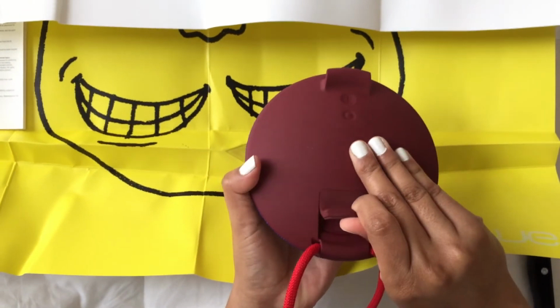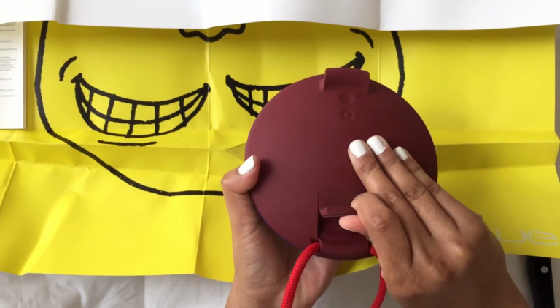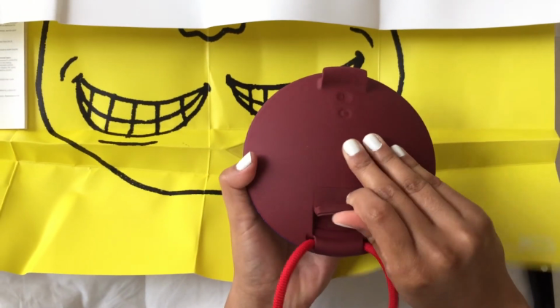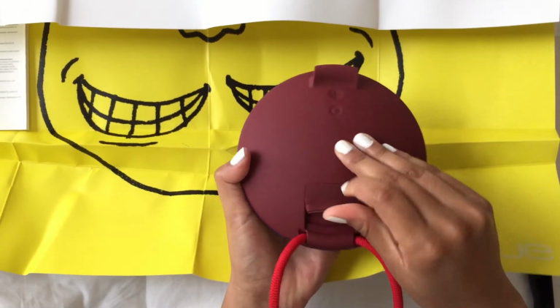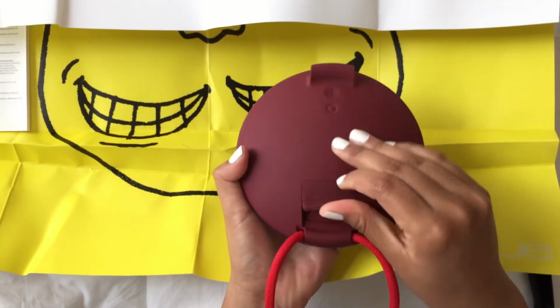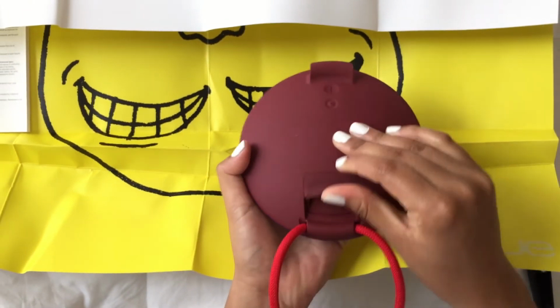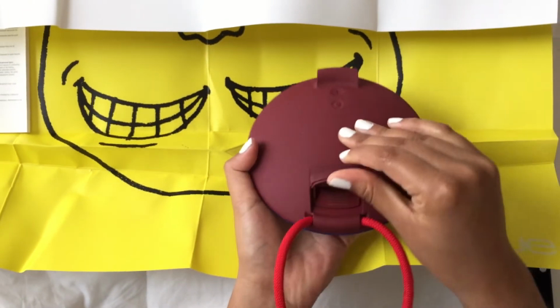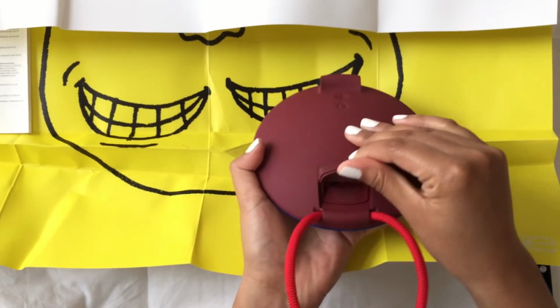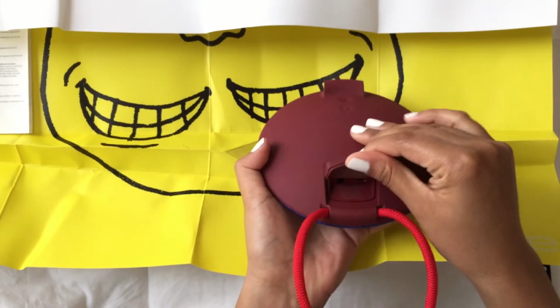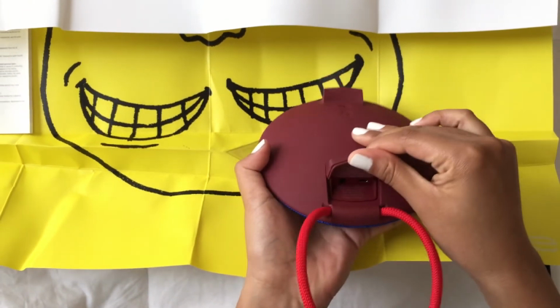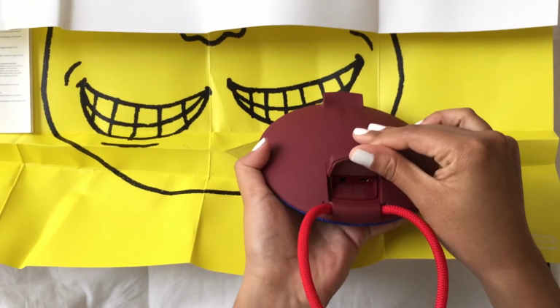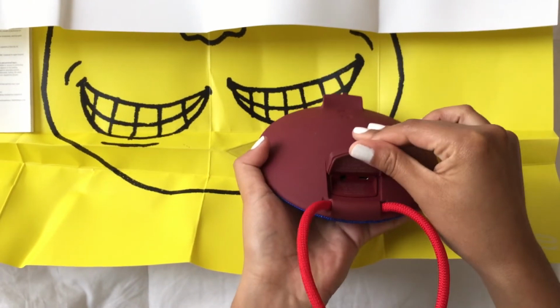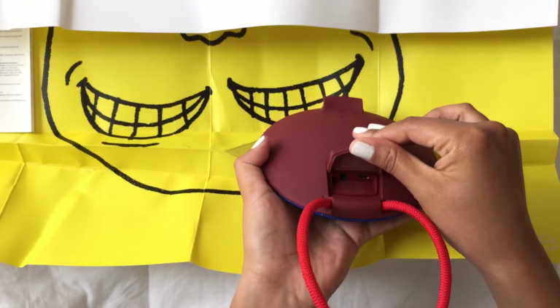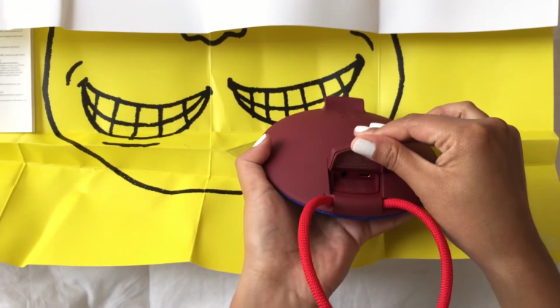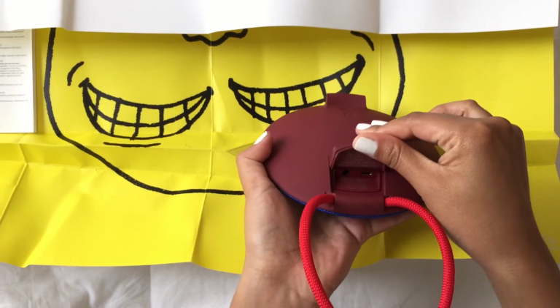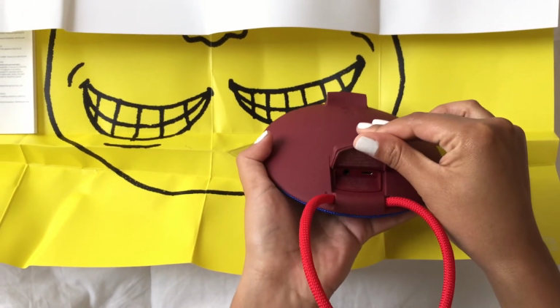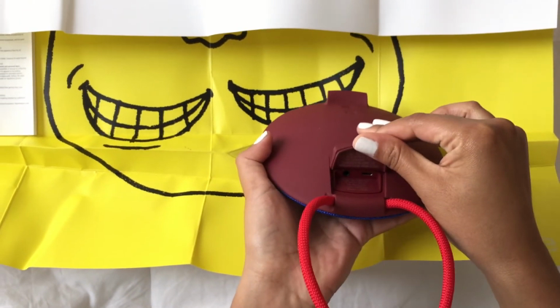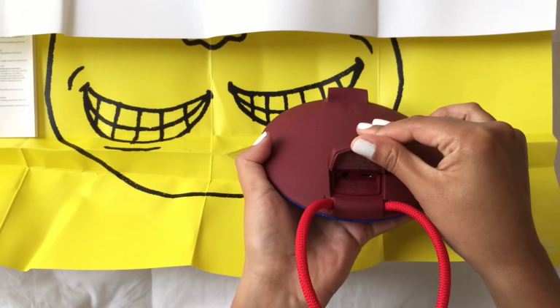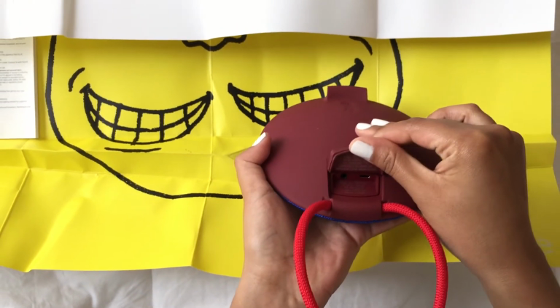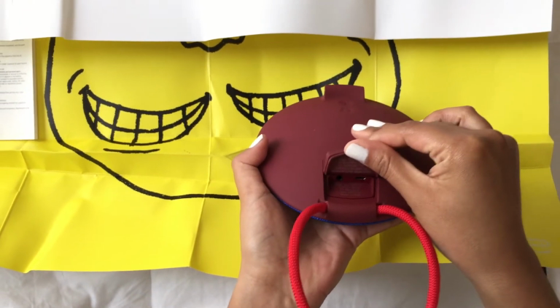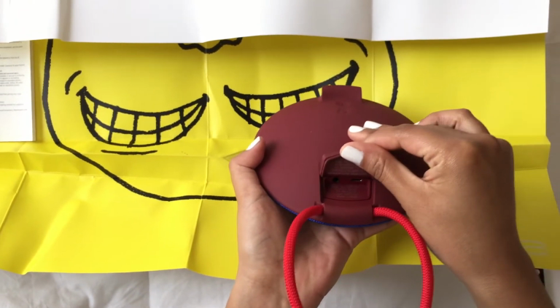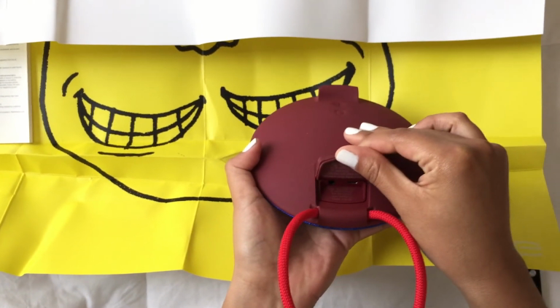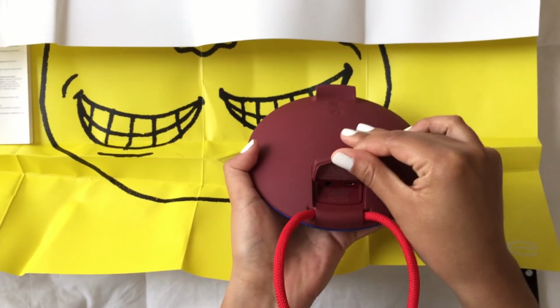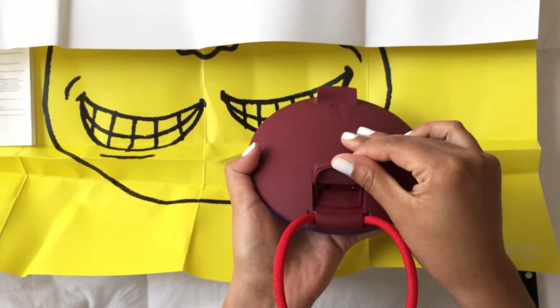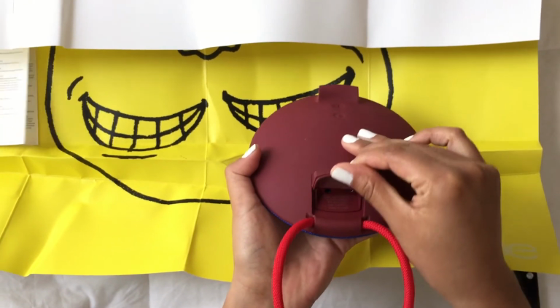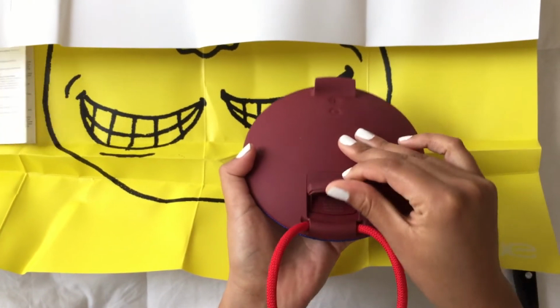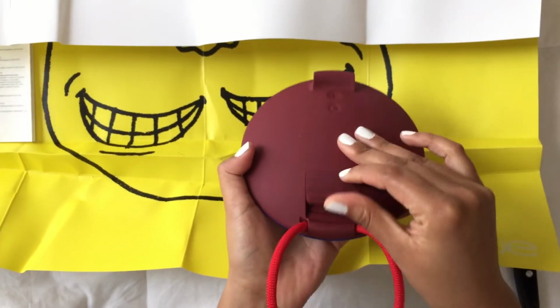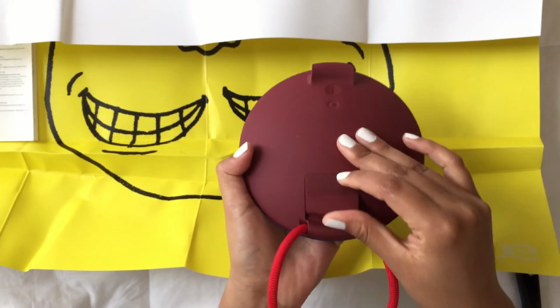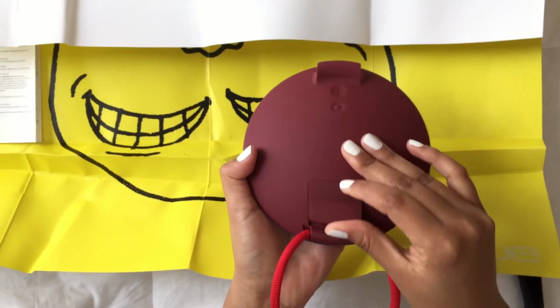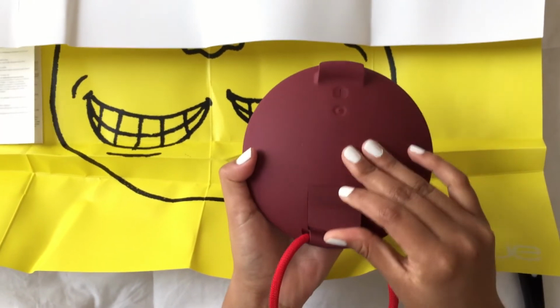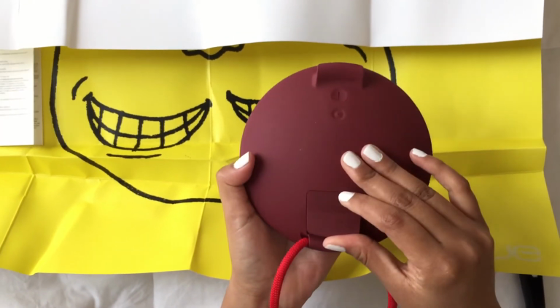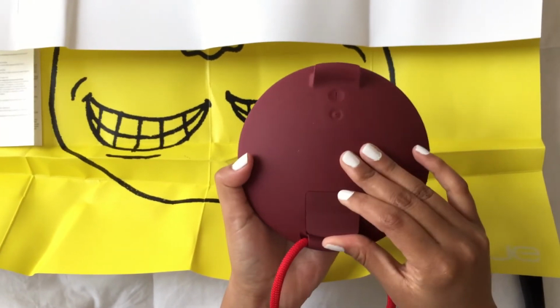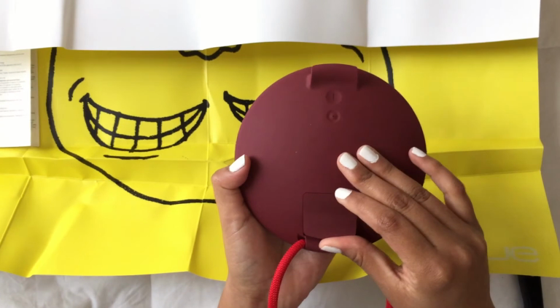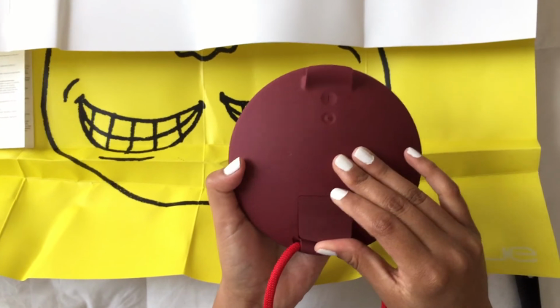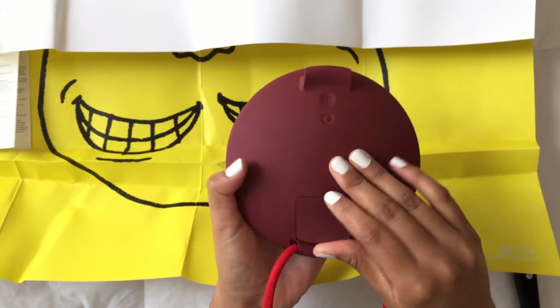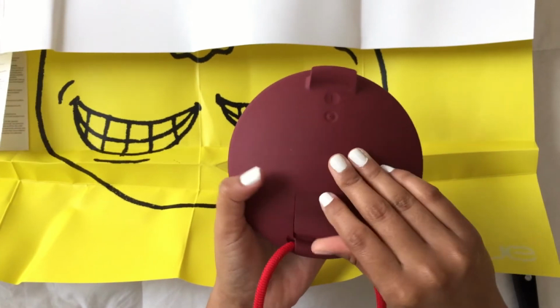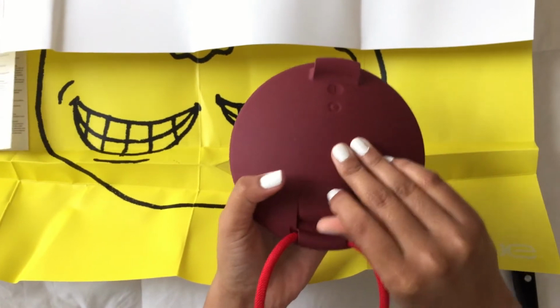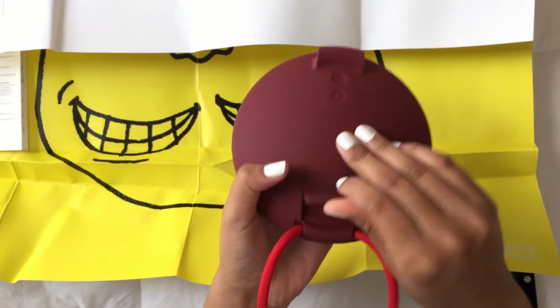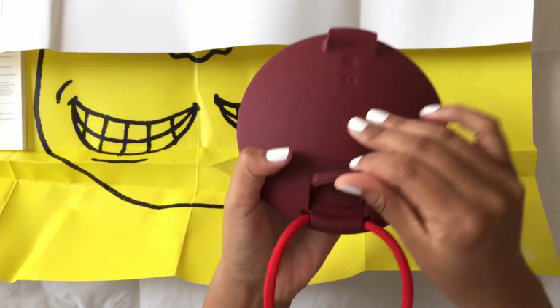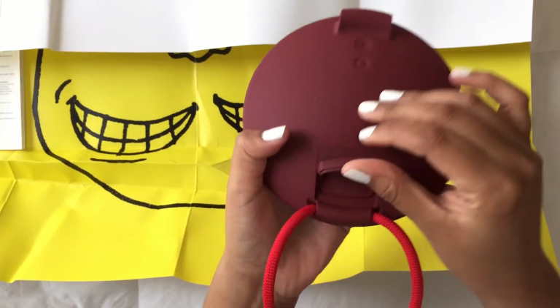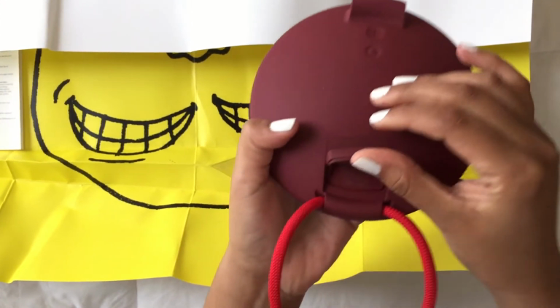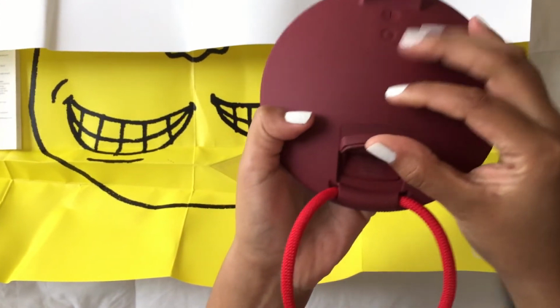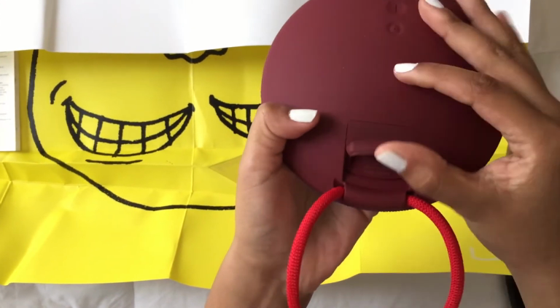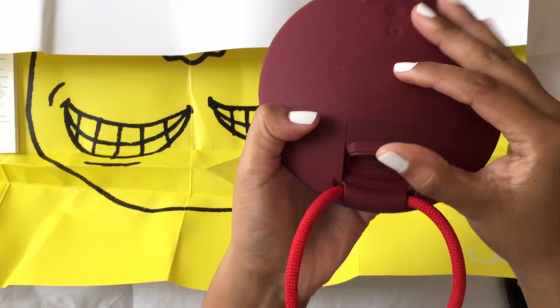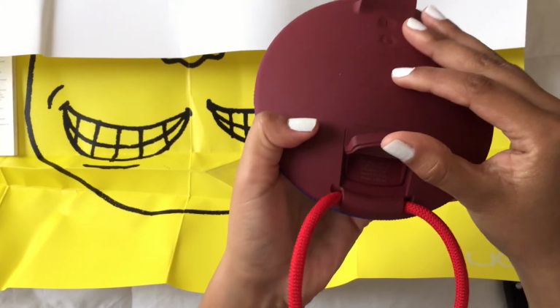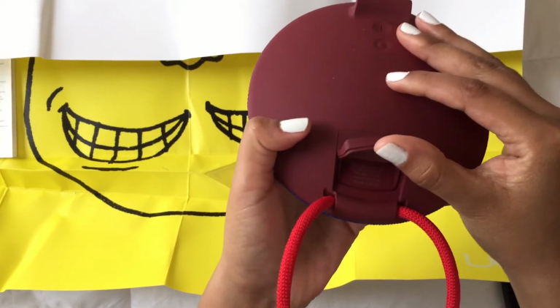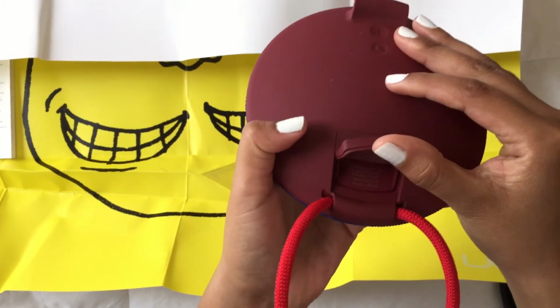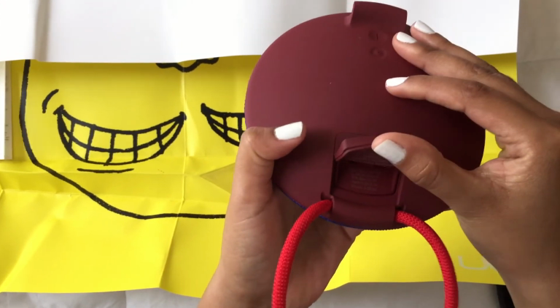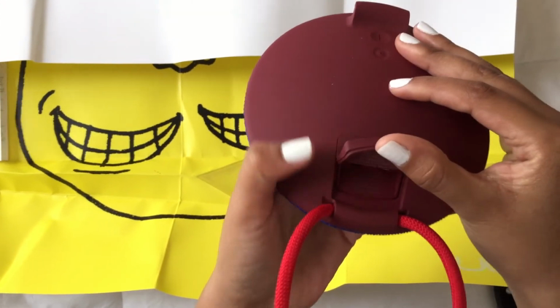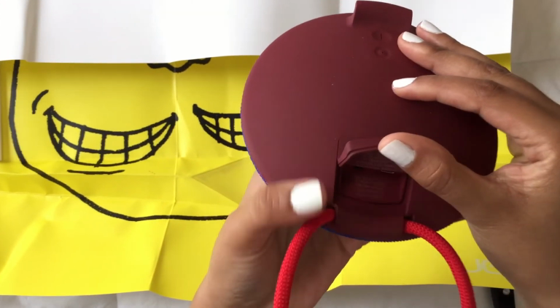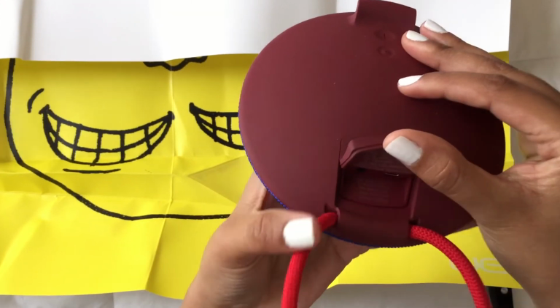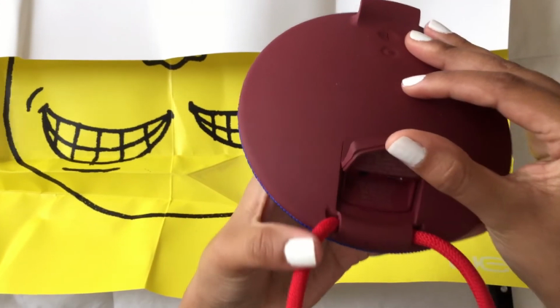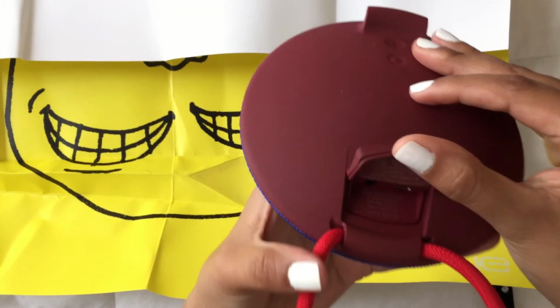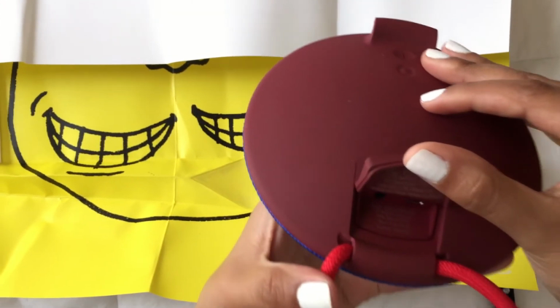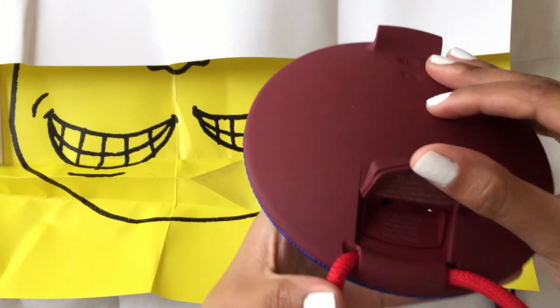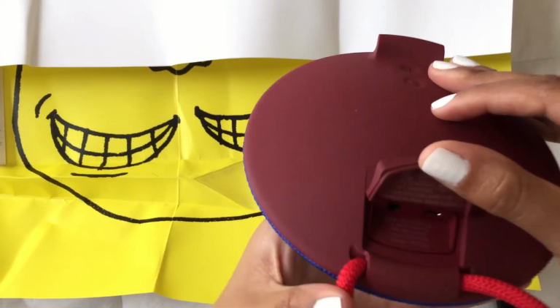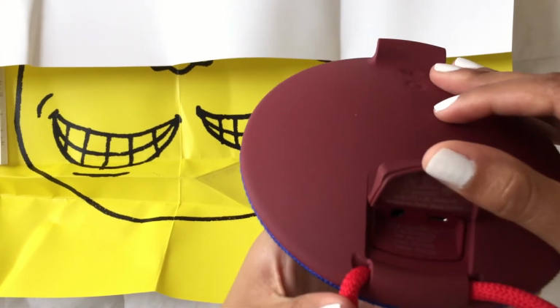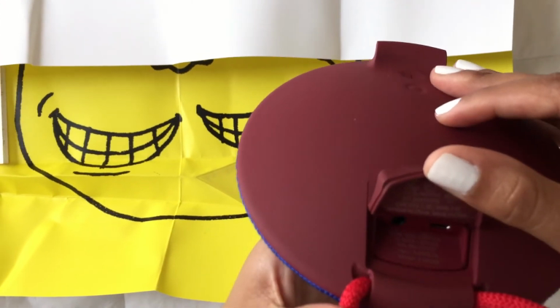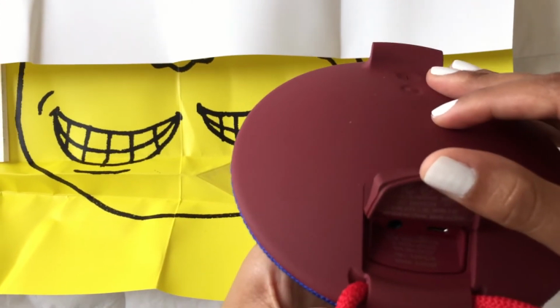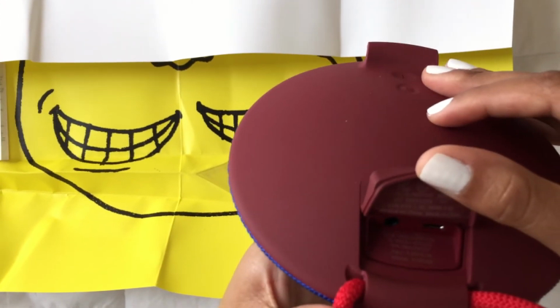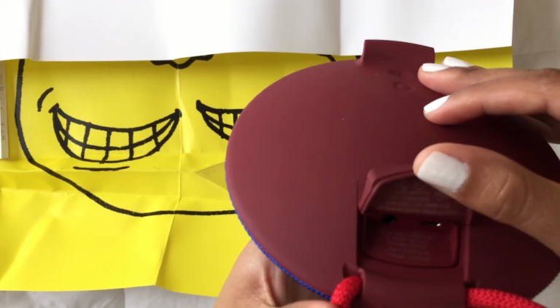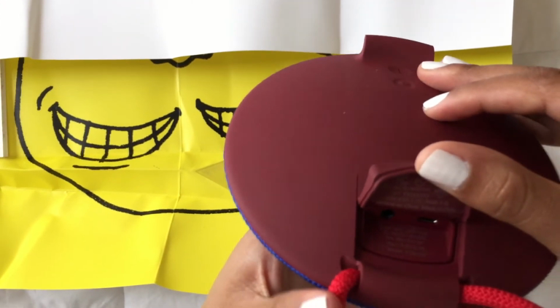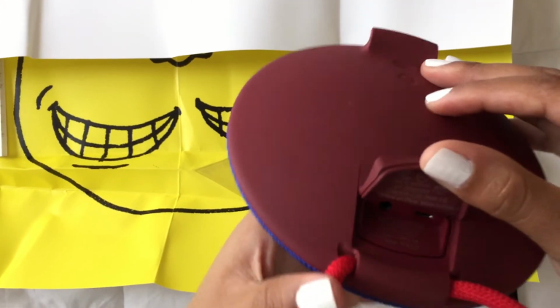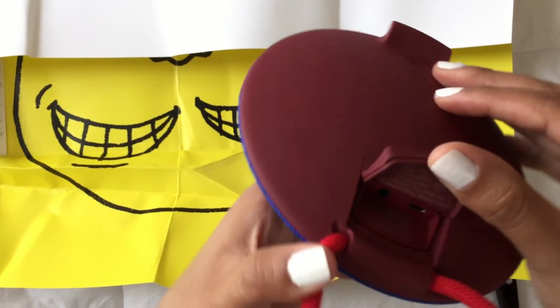On the back you'll also find this military grade bungee cord. I'm using it currently to hang it from my shower and it works pretty awesome.